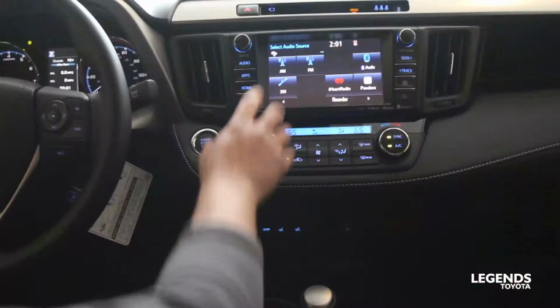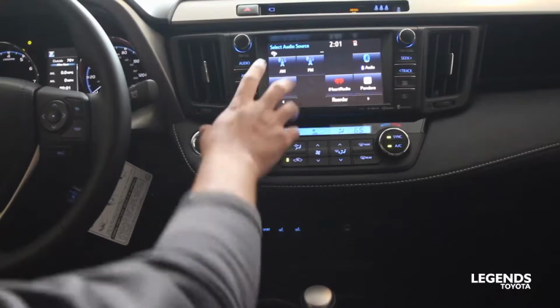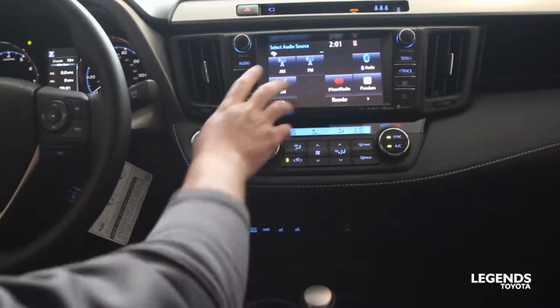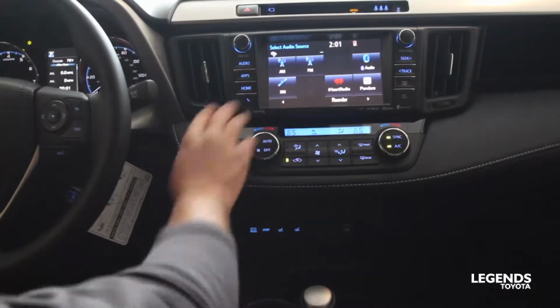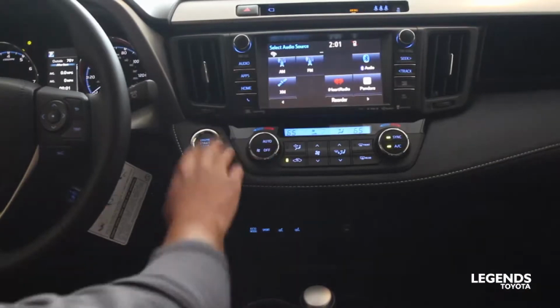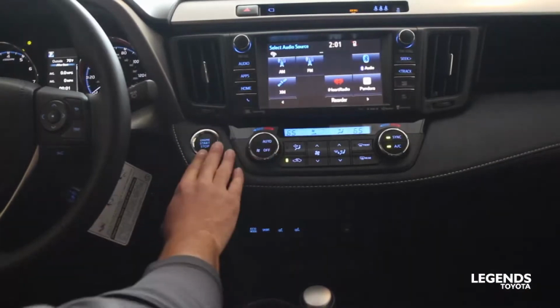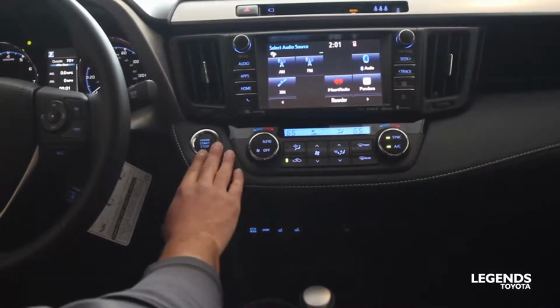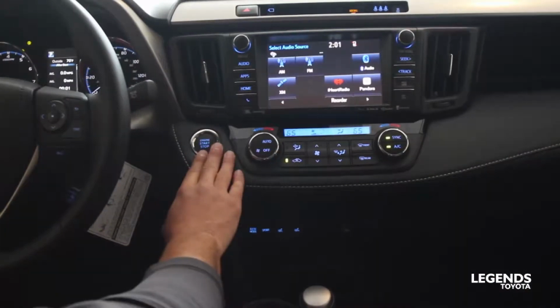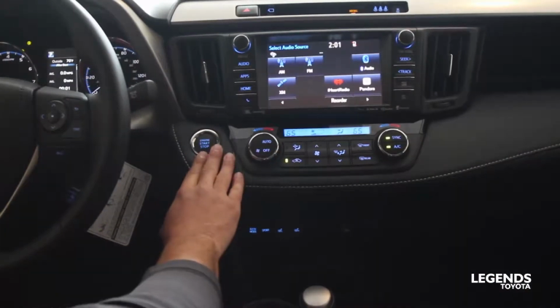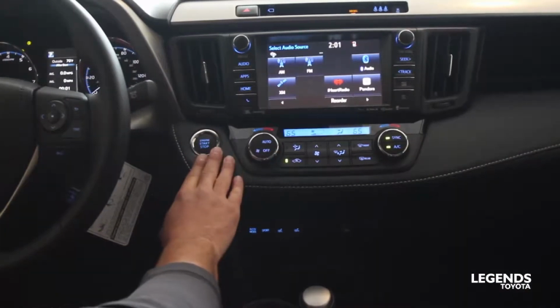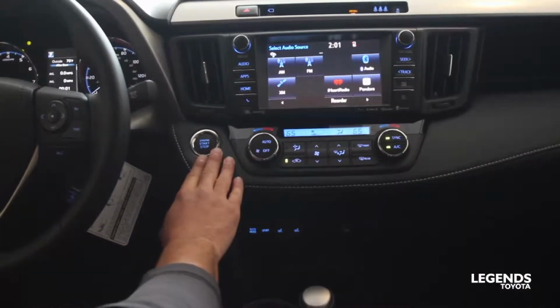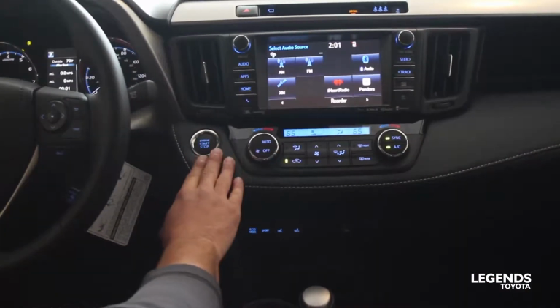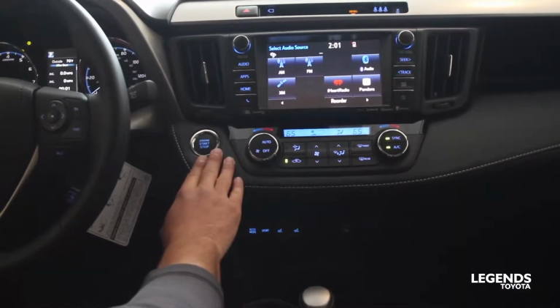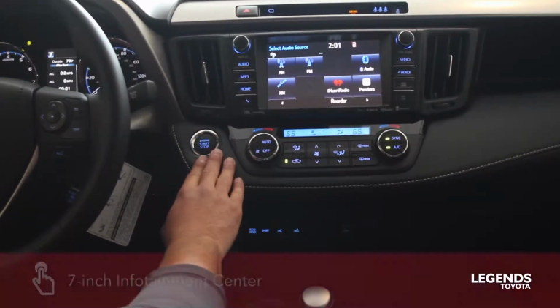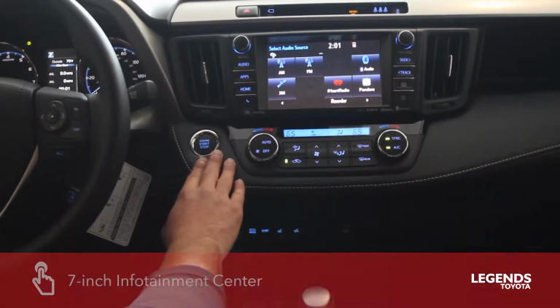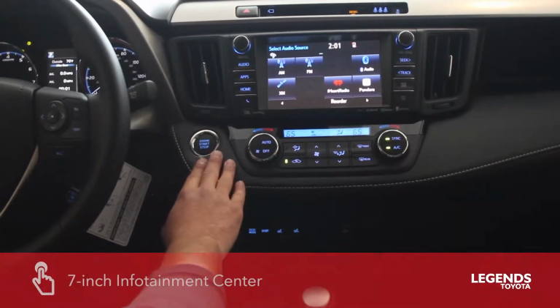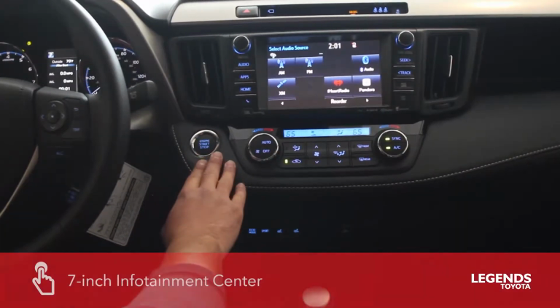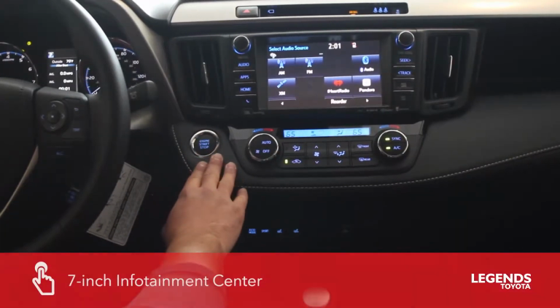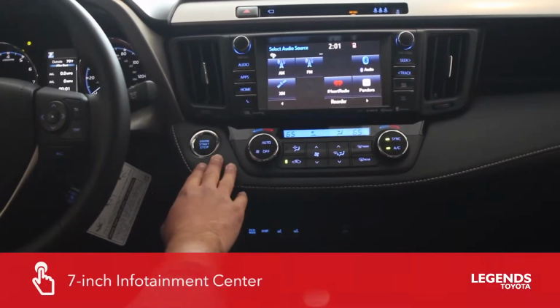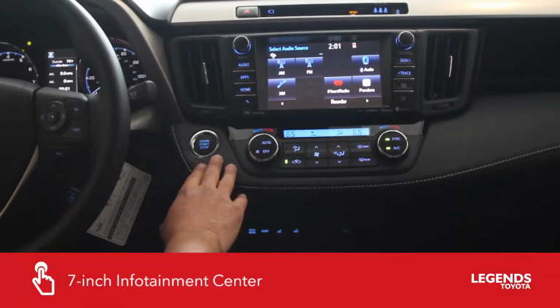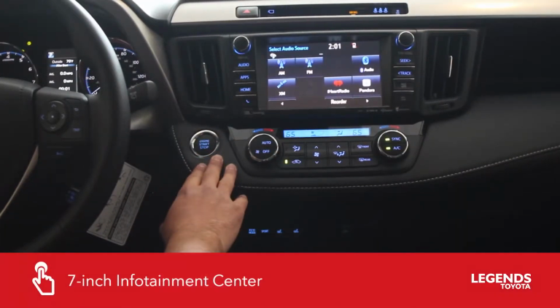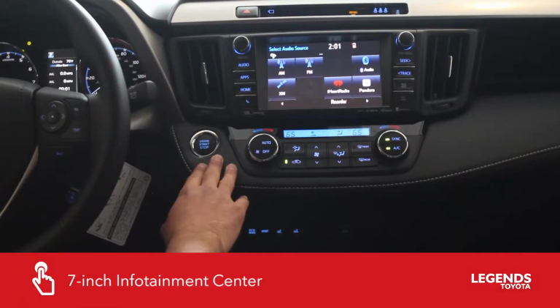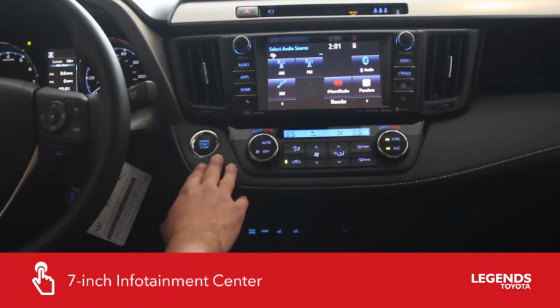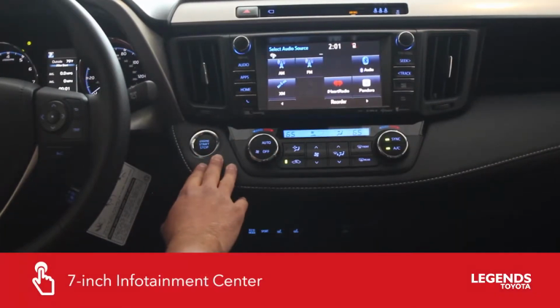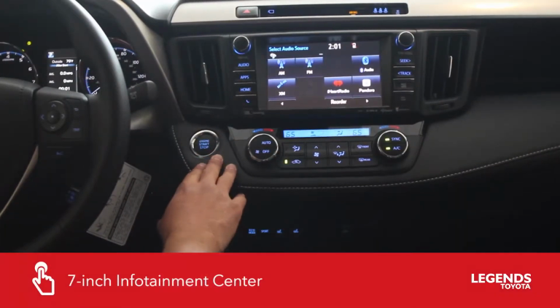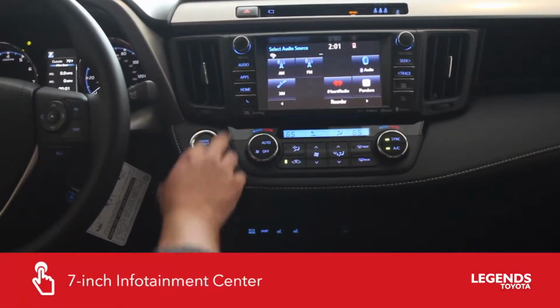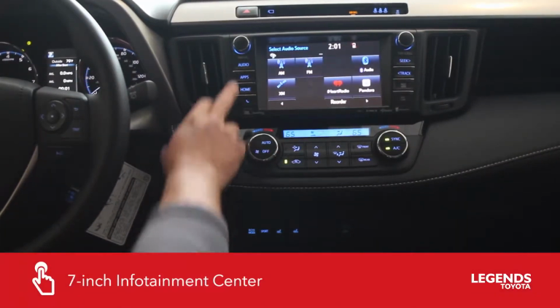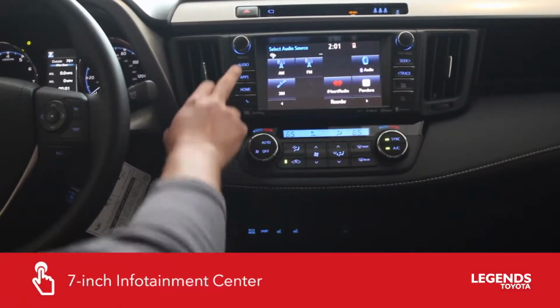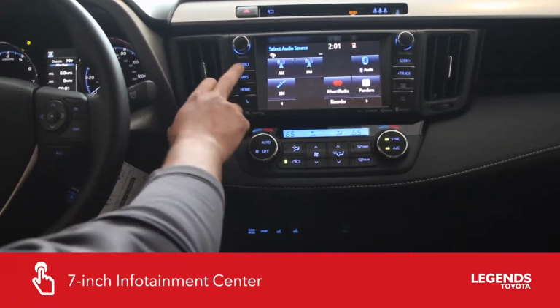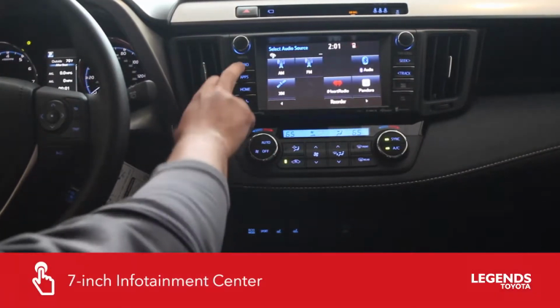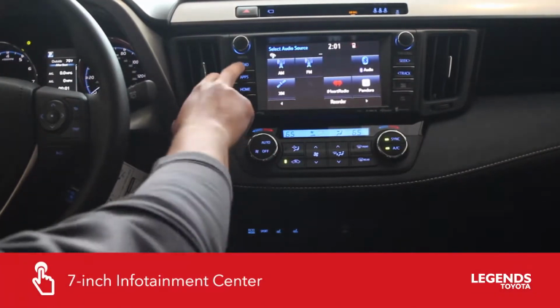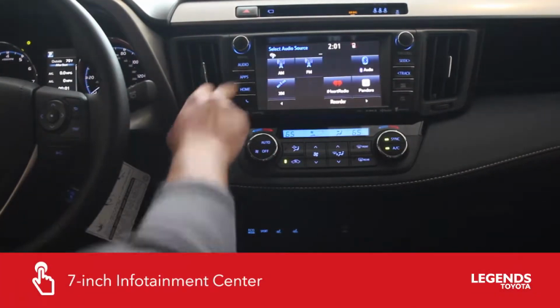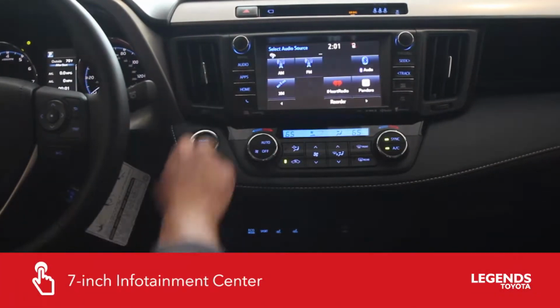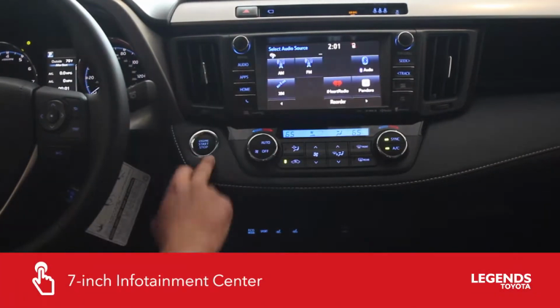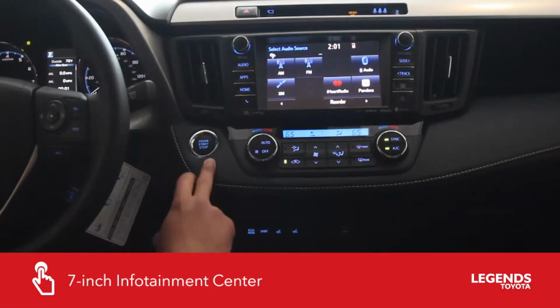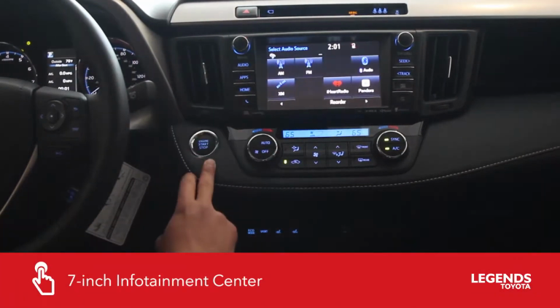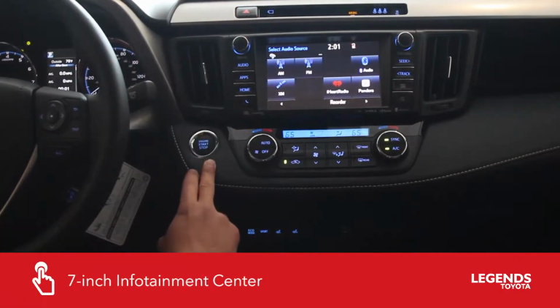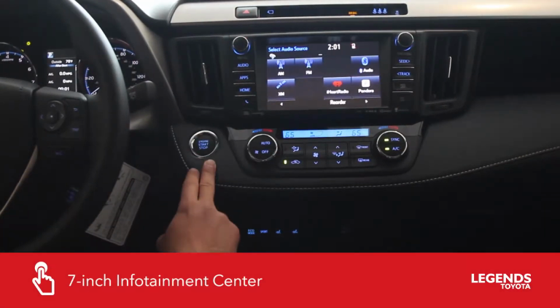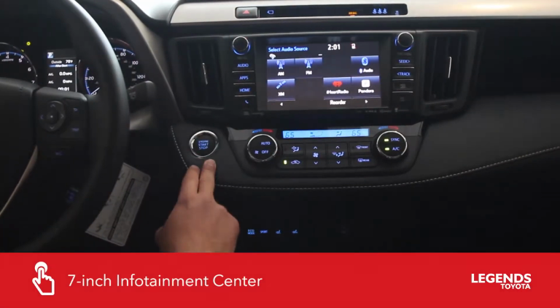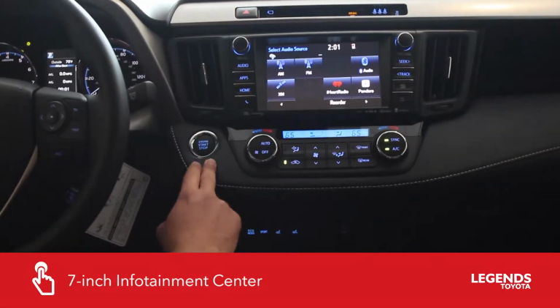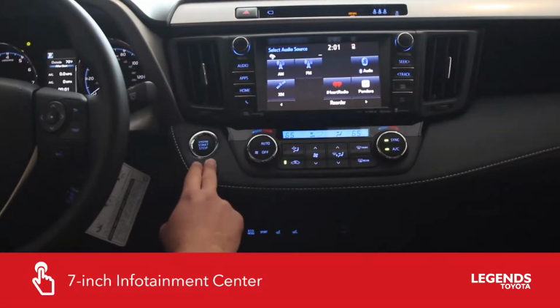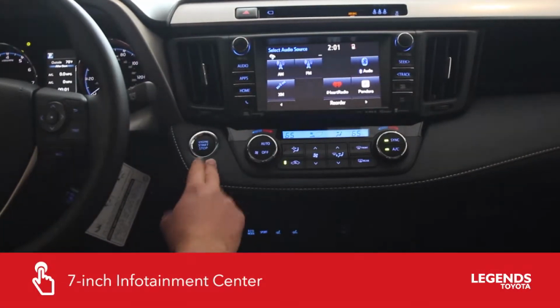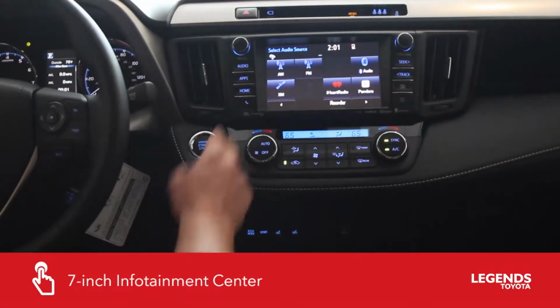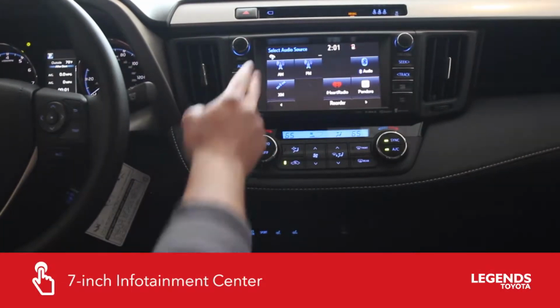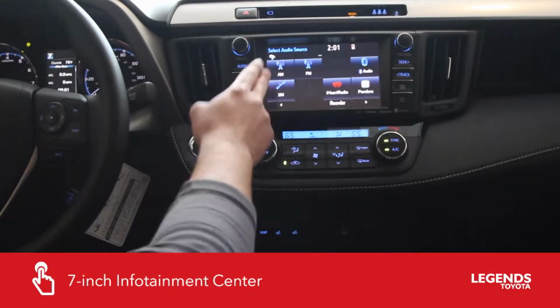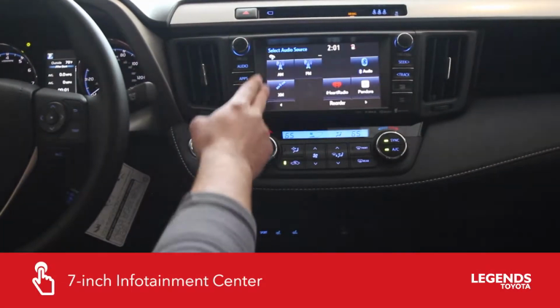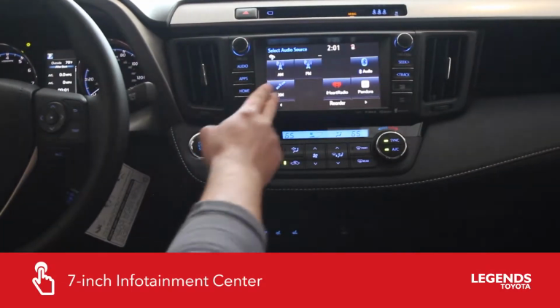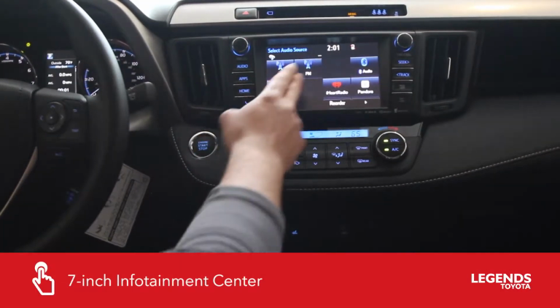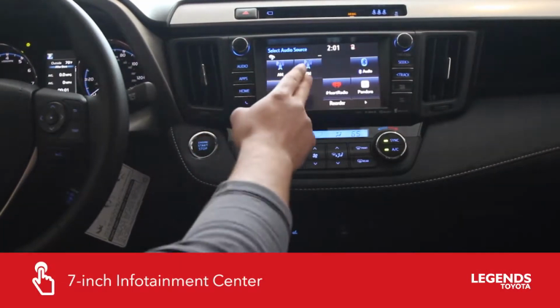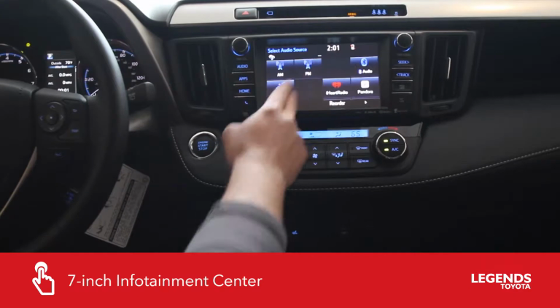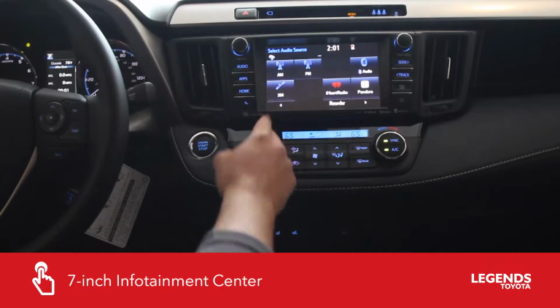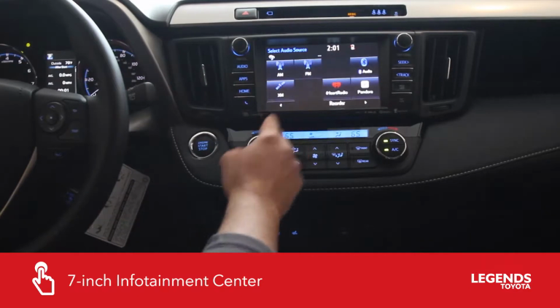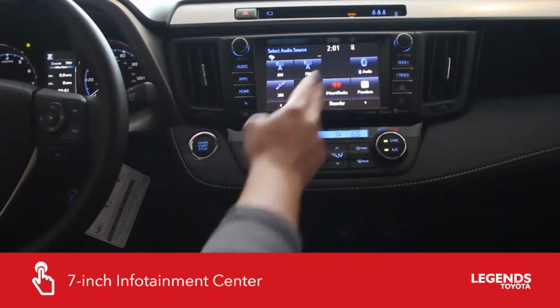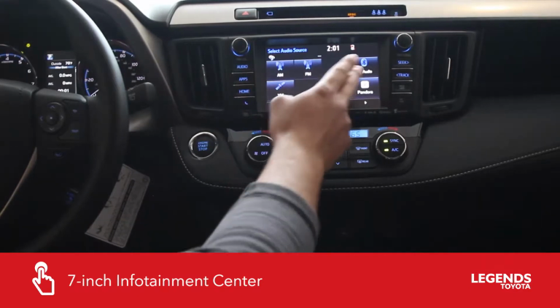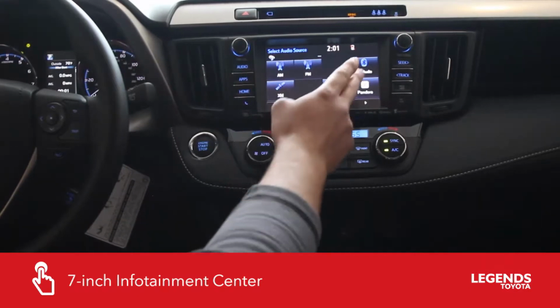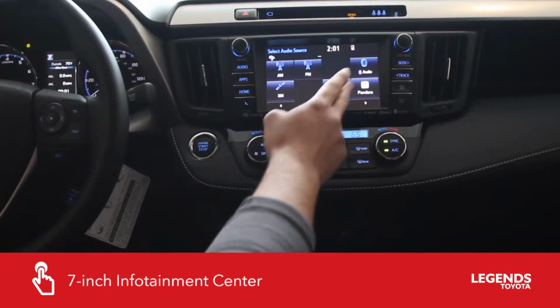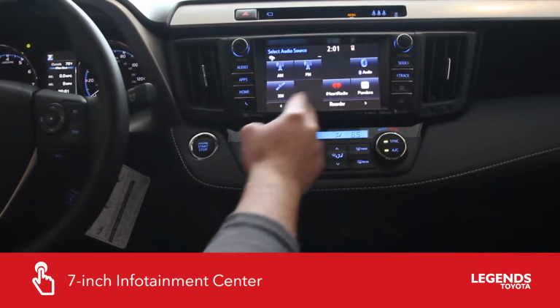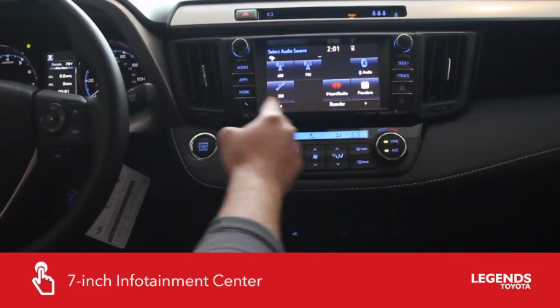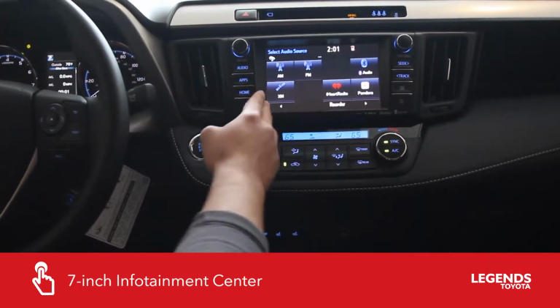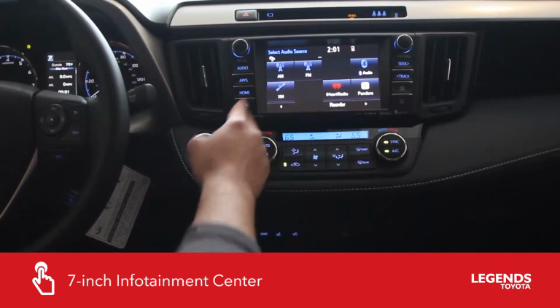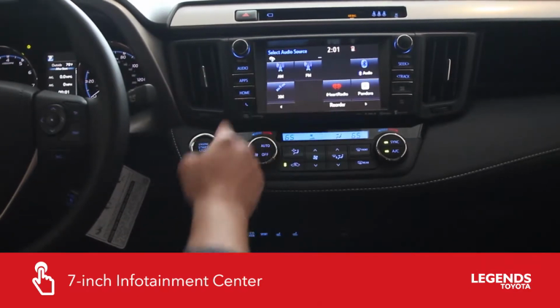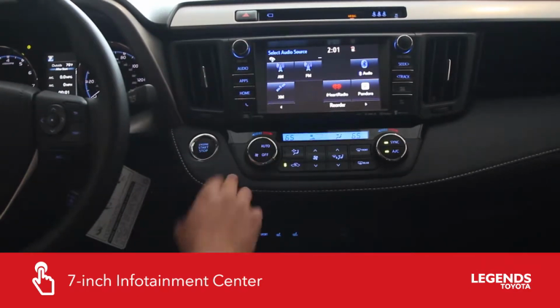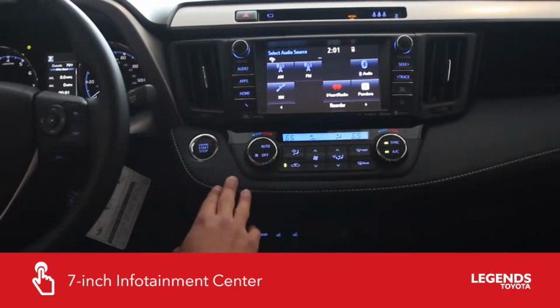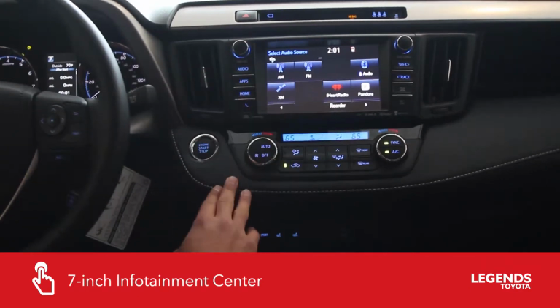Moving up to the head unit, you've got multiple sources of audio: AM, FM, Bluetooth, and XM.